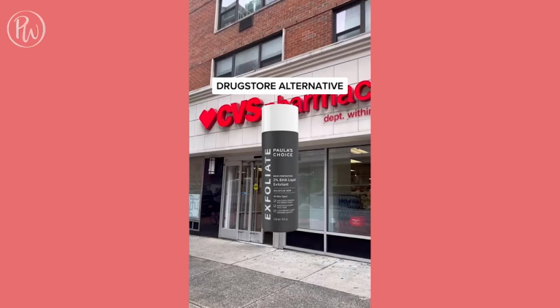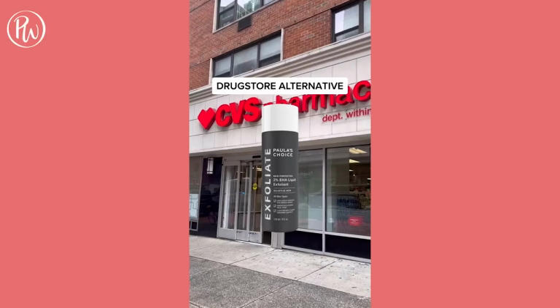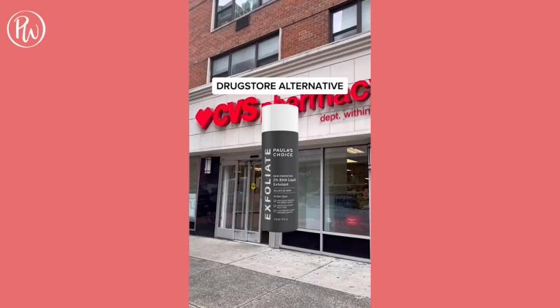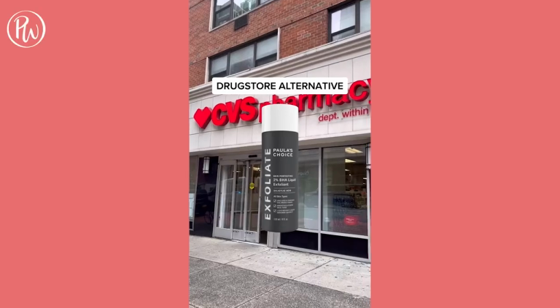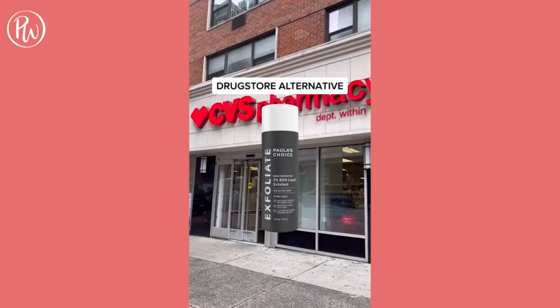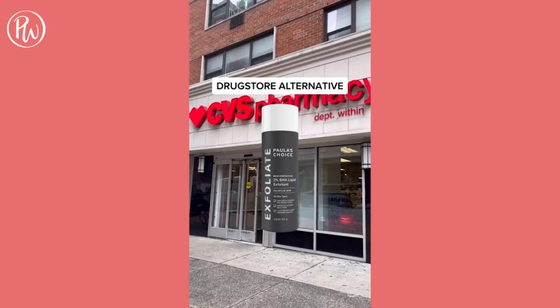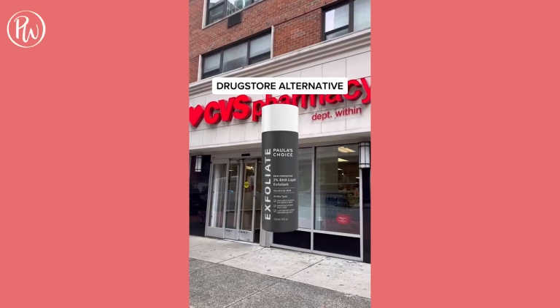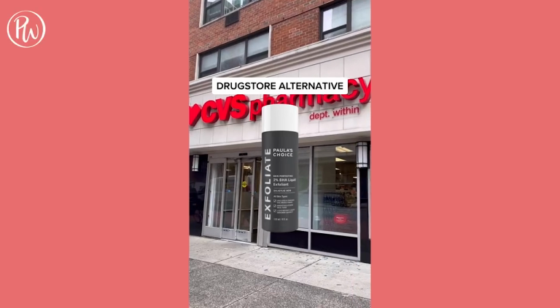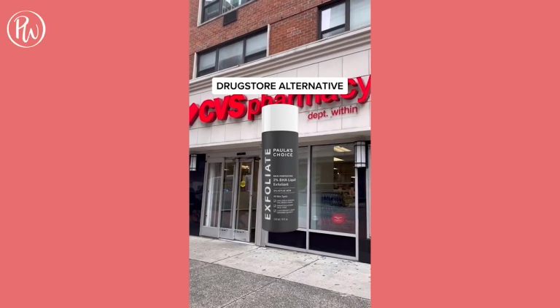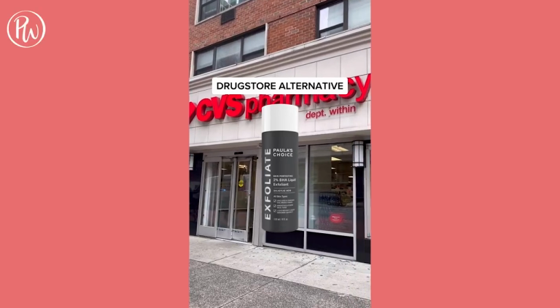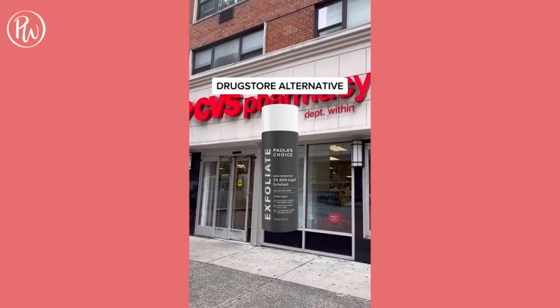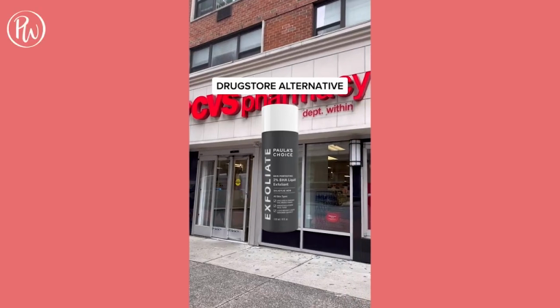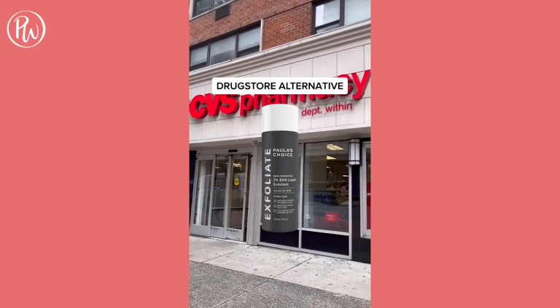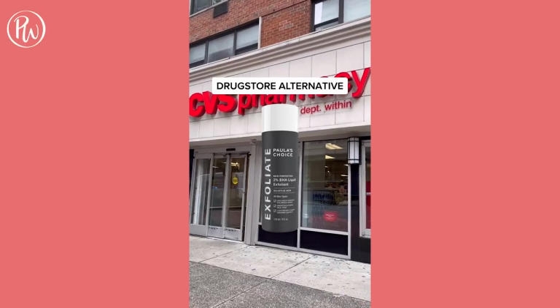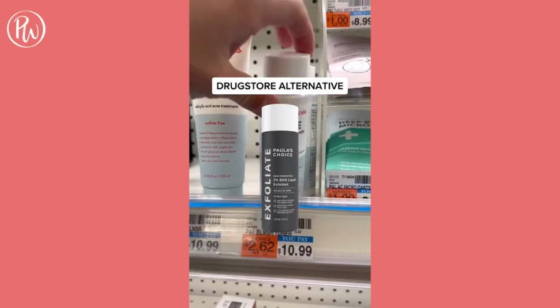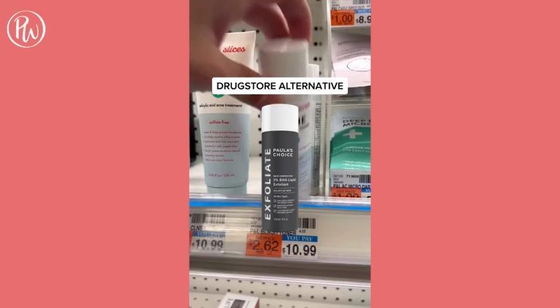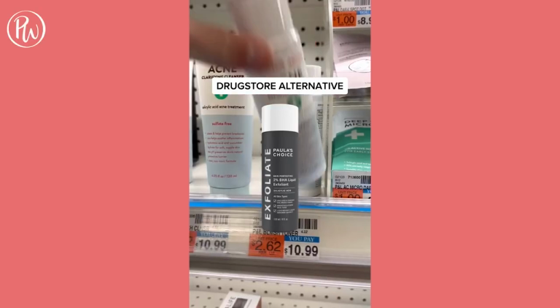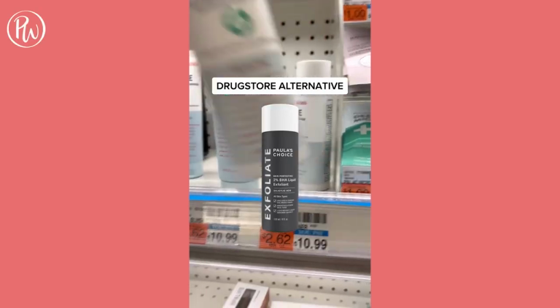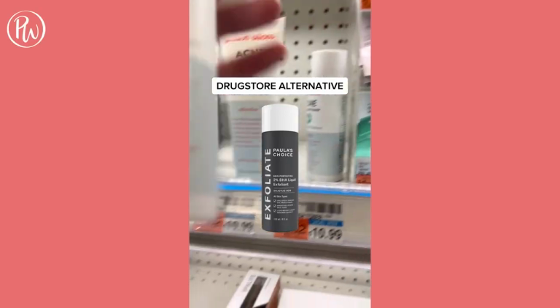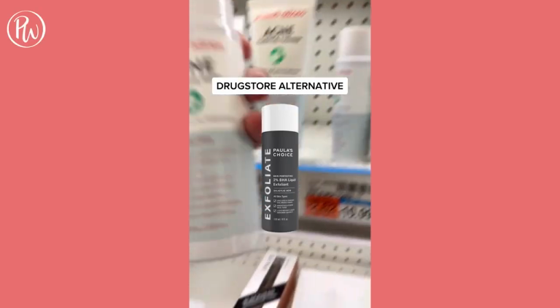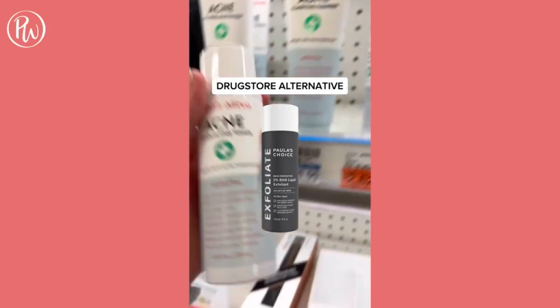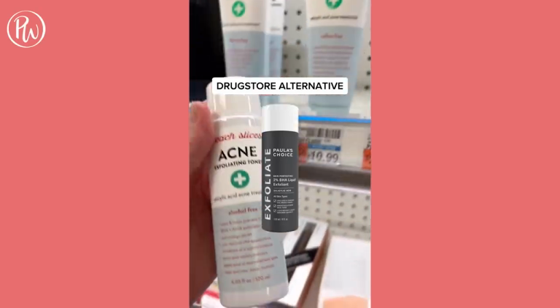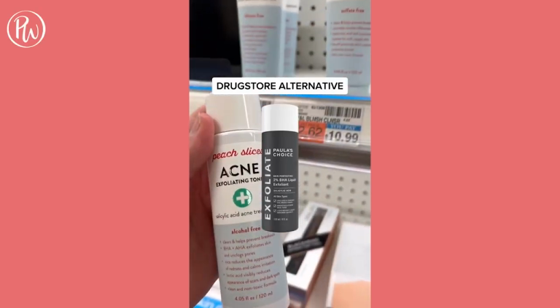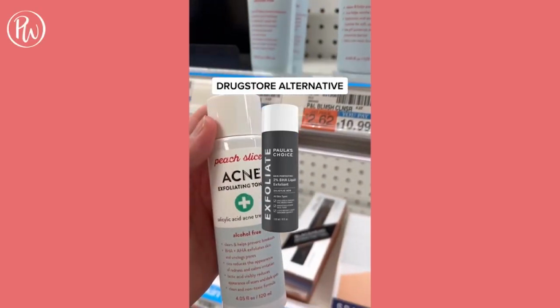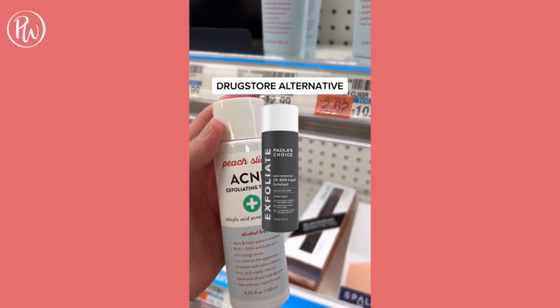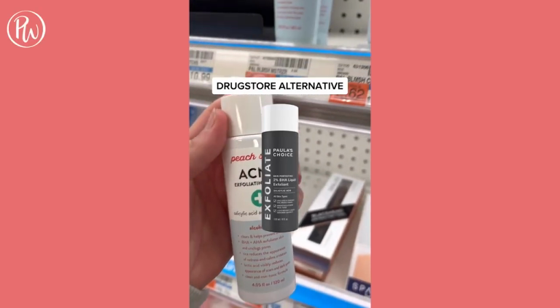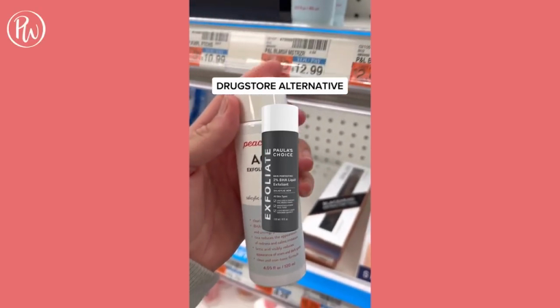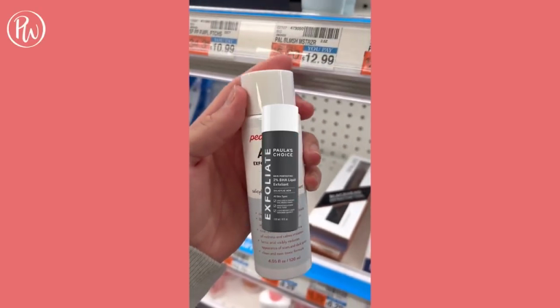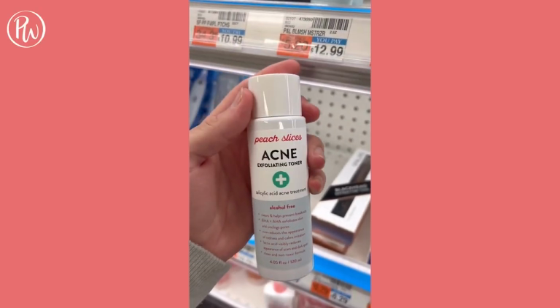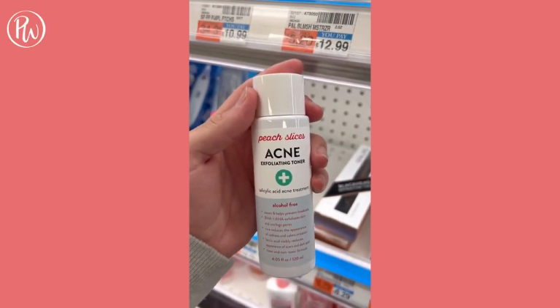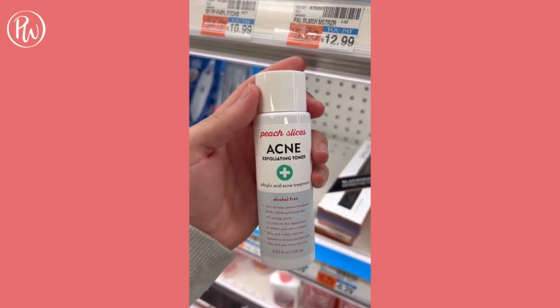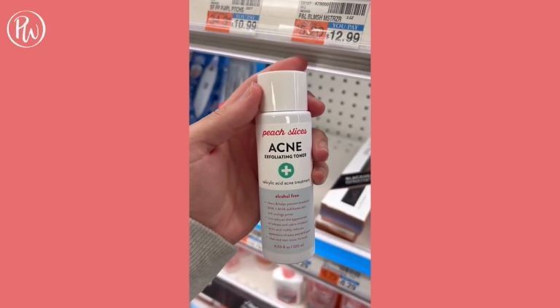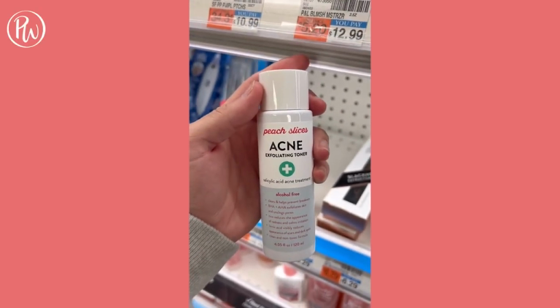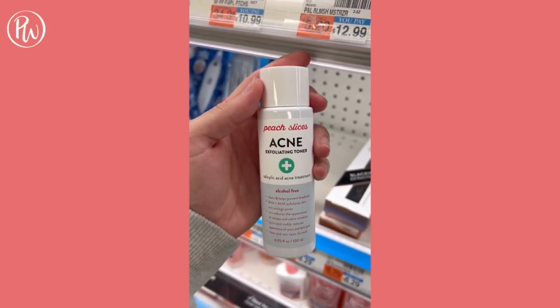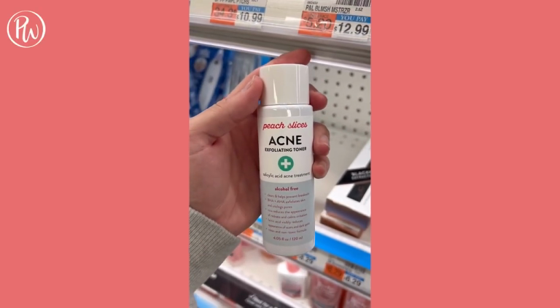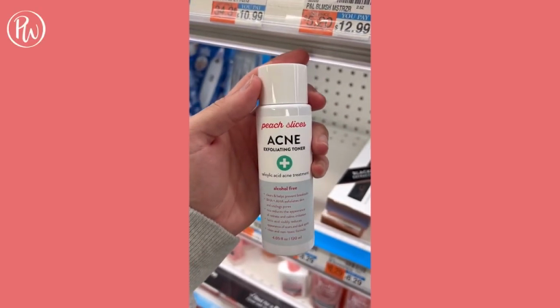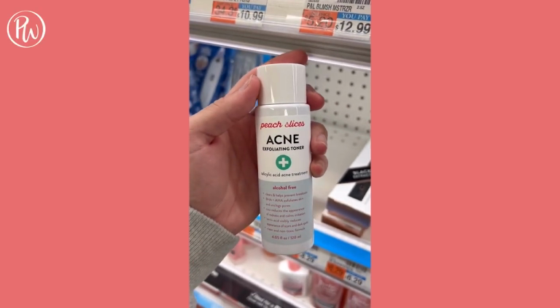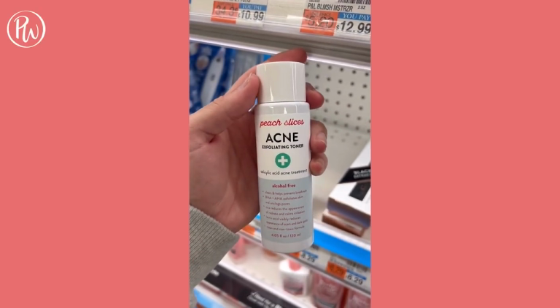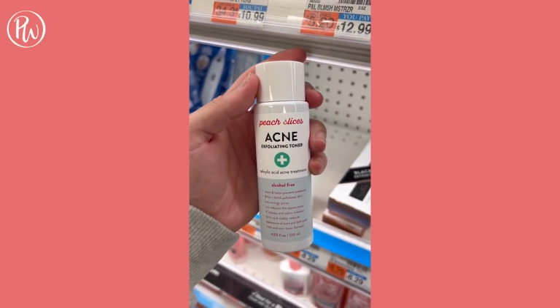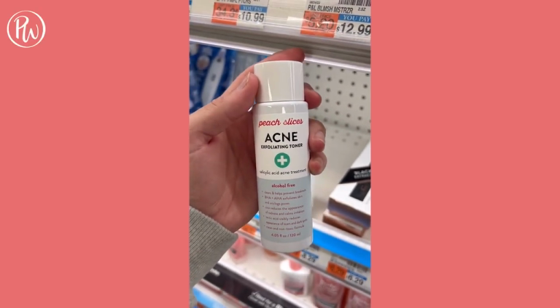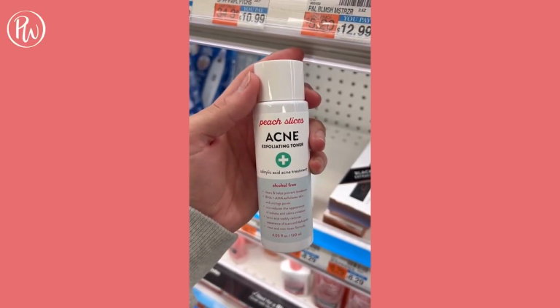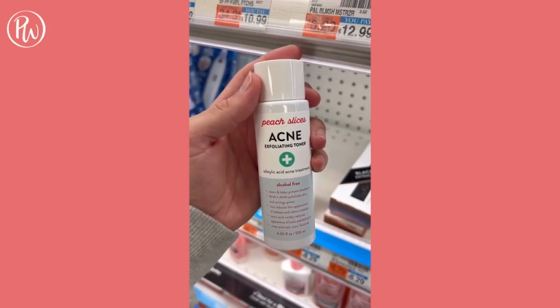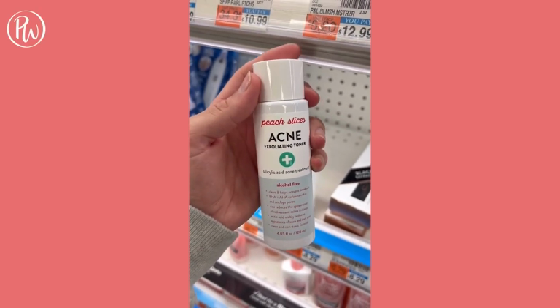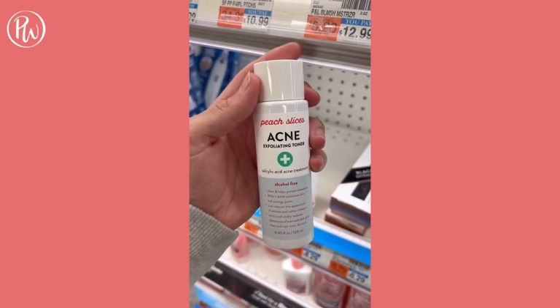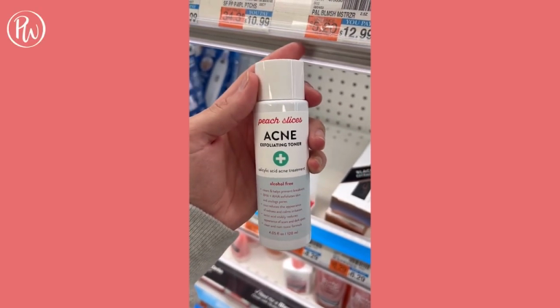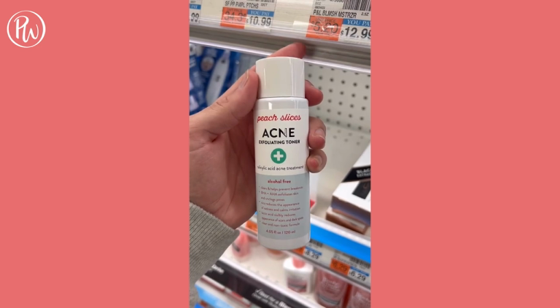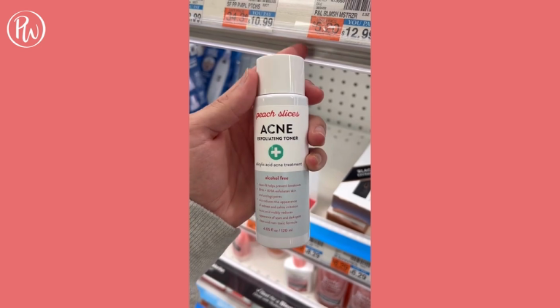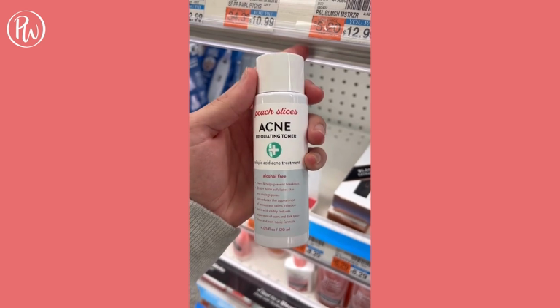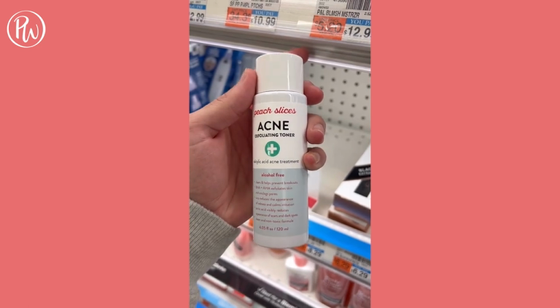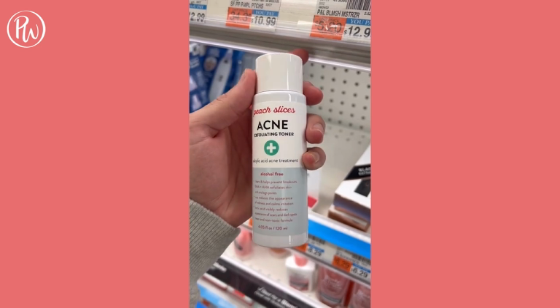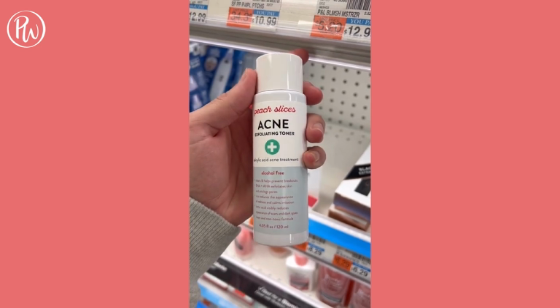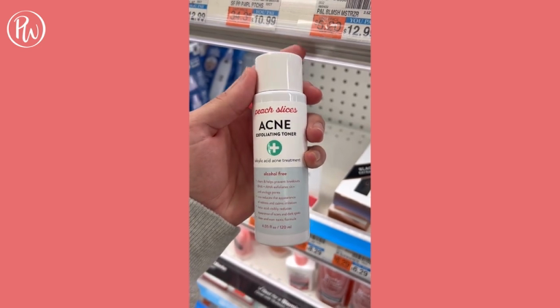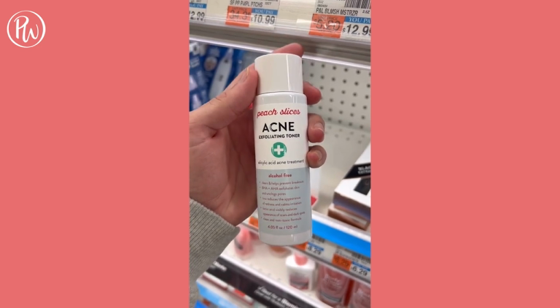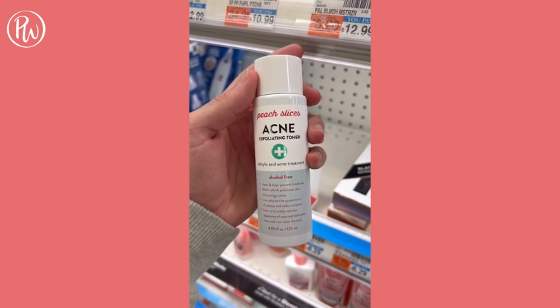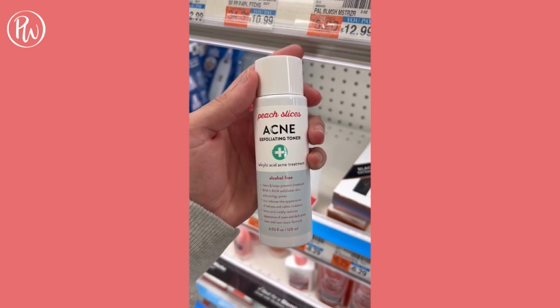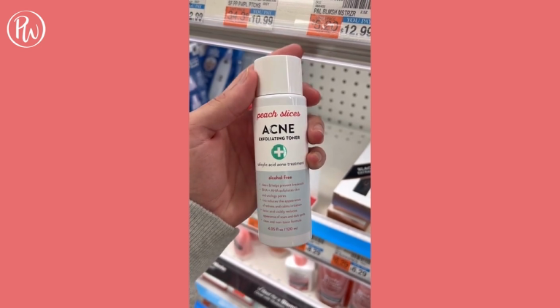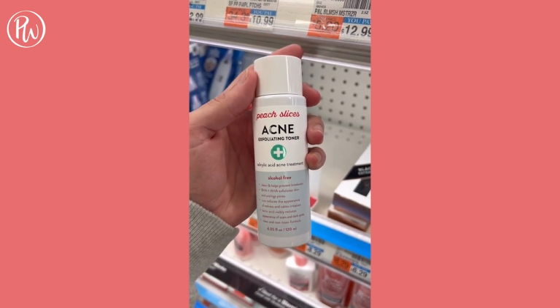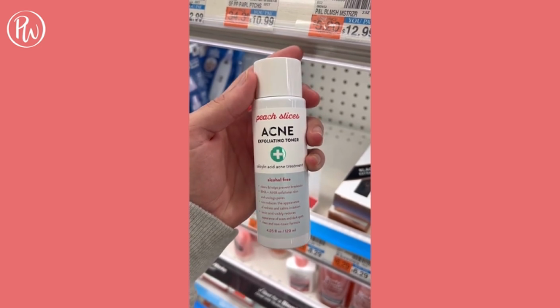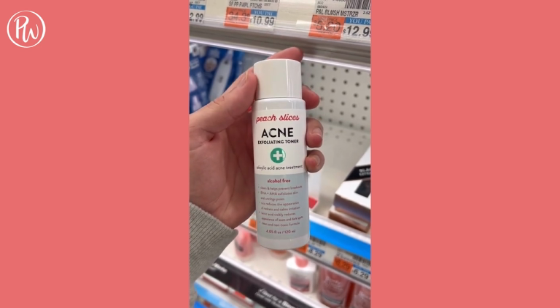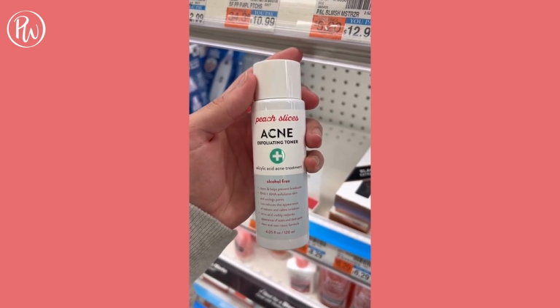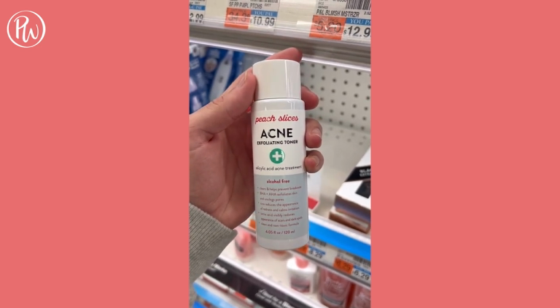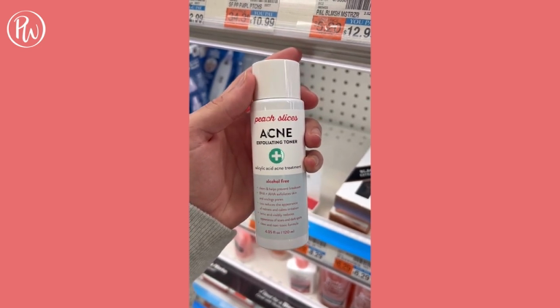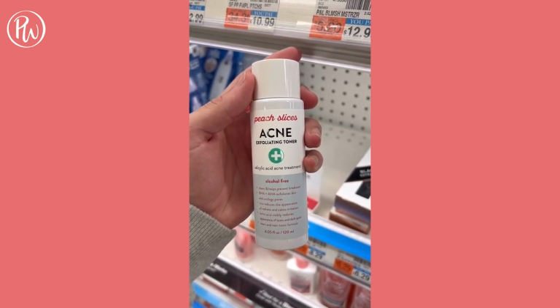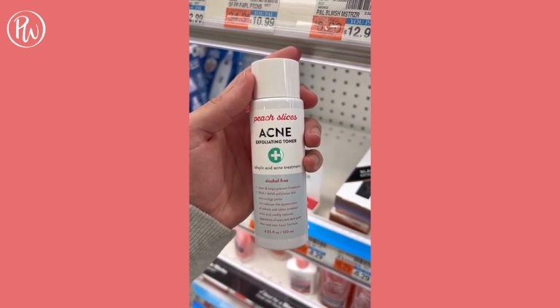A drugstore alternative for Paula's Choice exfoliating toner is the Peach Slices toner. This is an alcohol-free toner that targets acne and texture, equal to the performance of Paula's Choice.